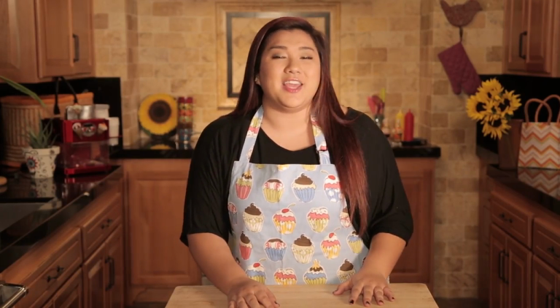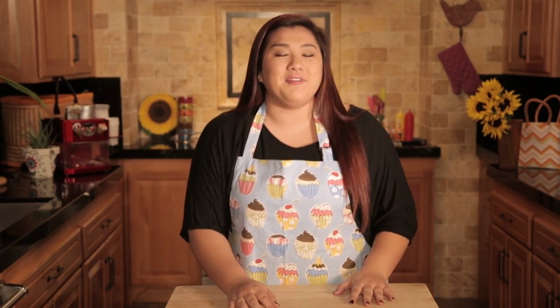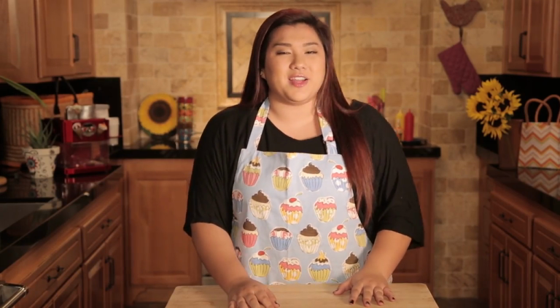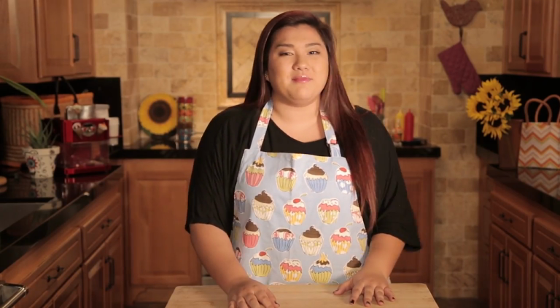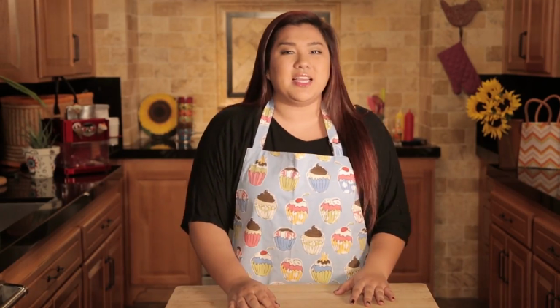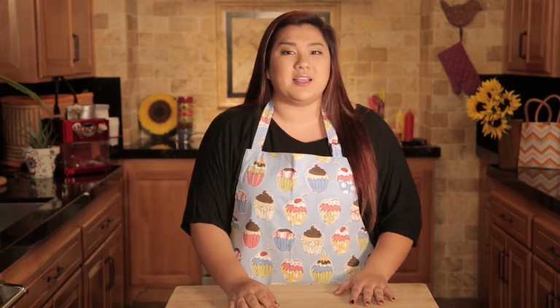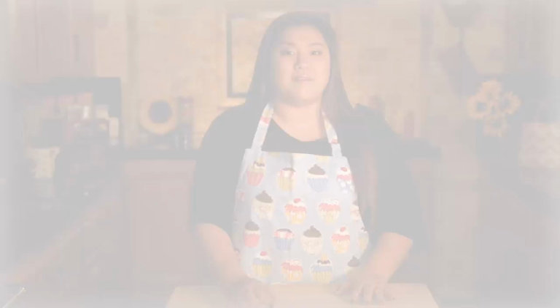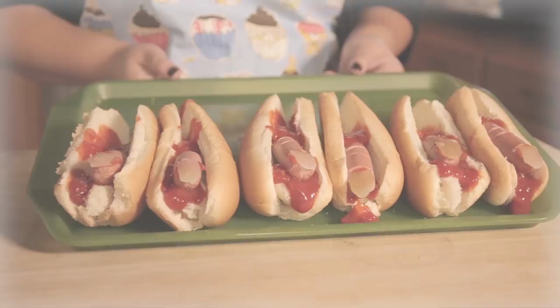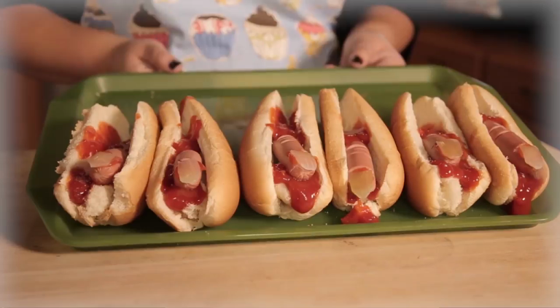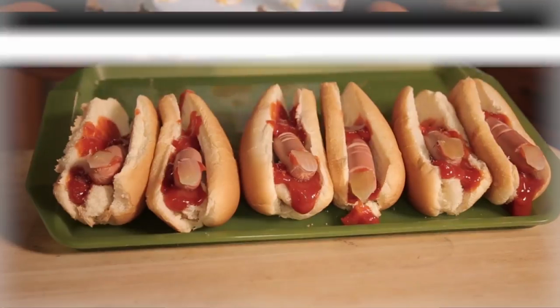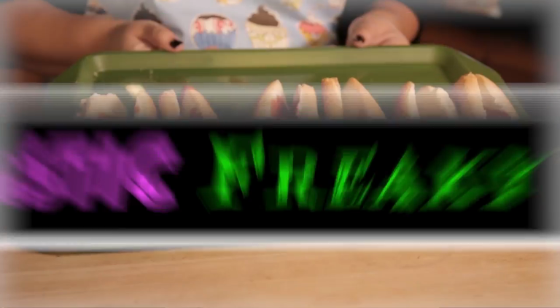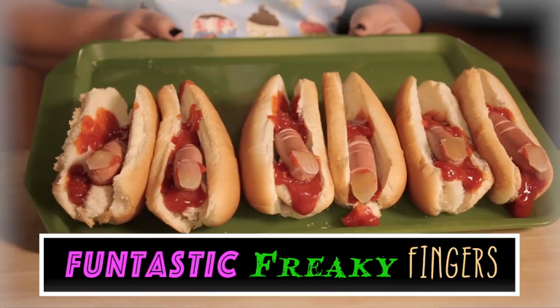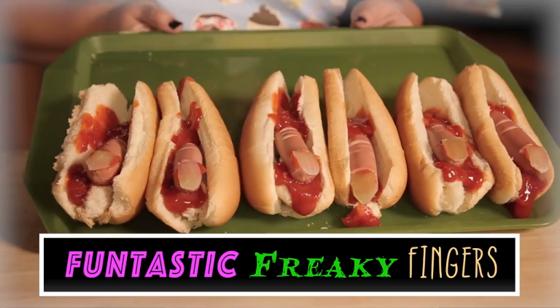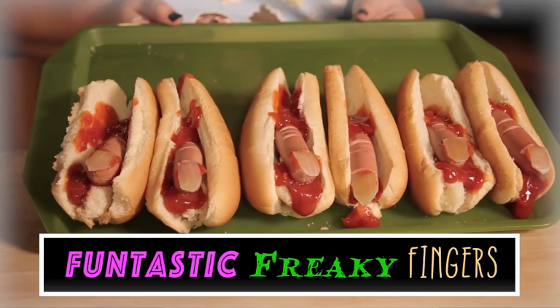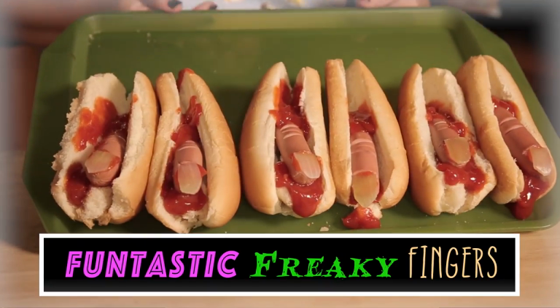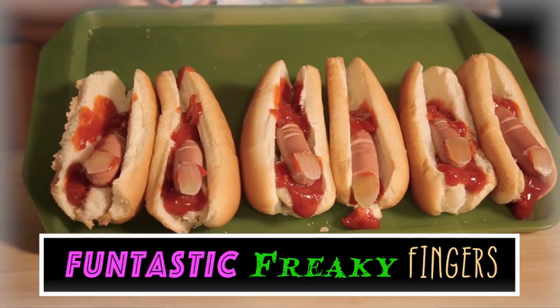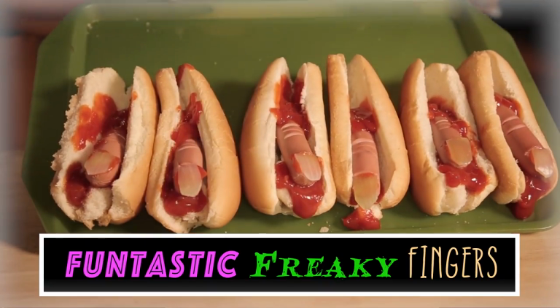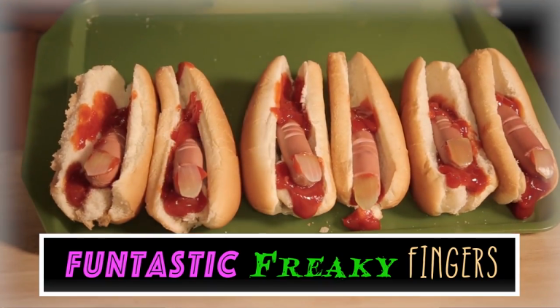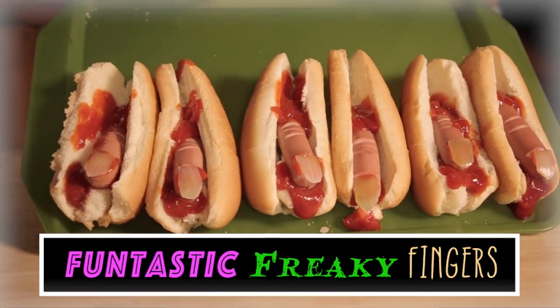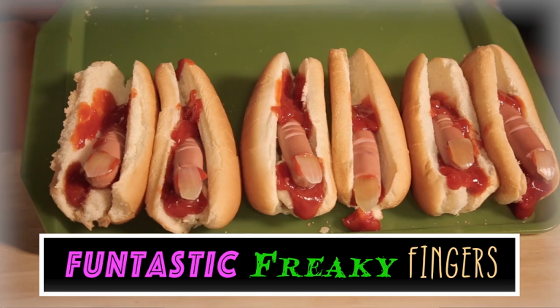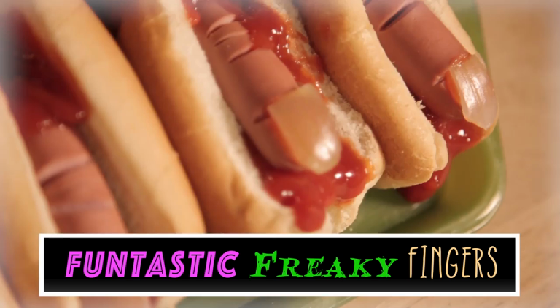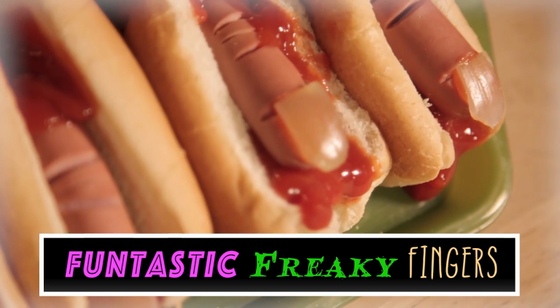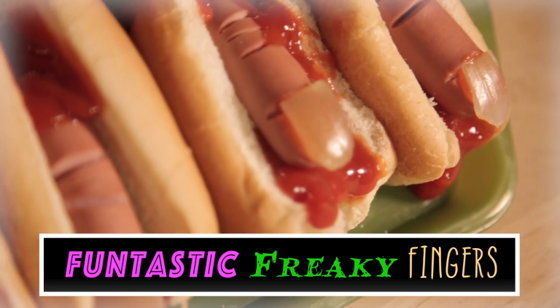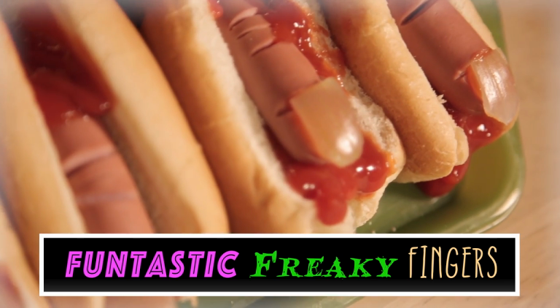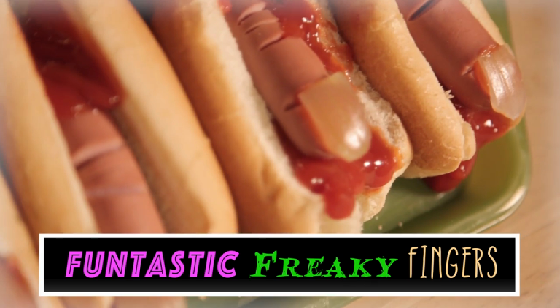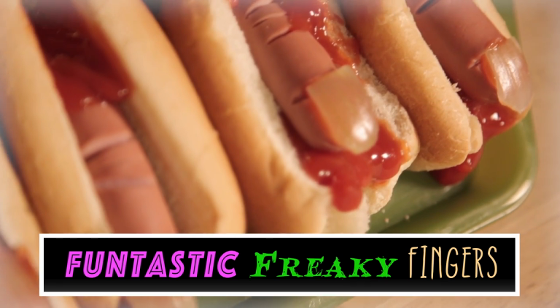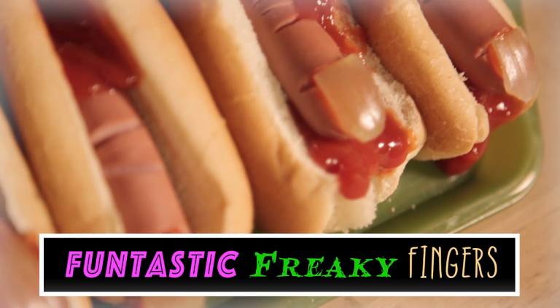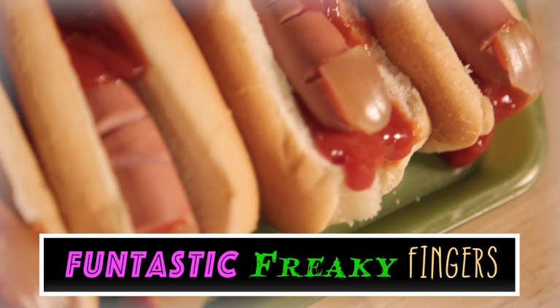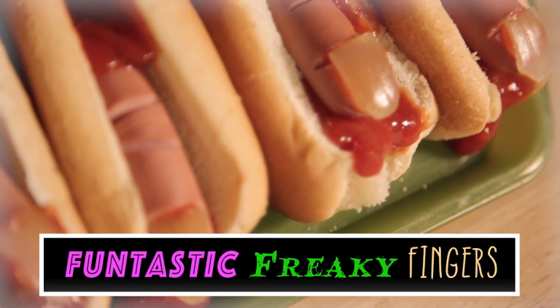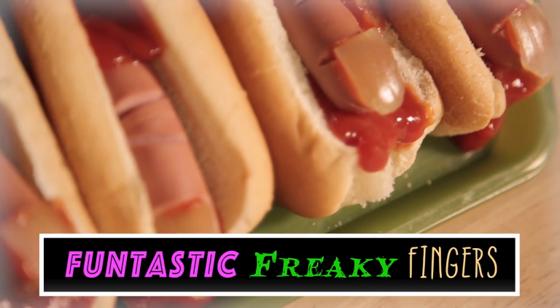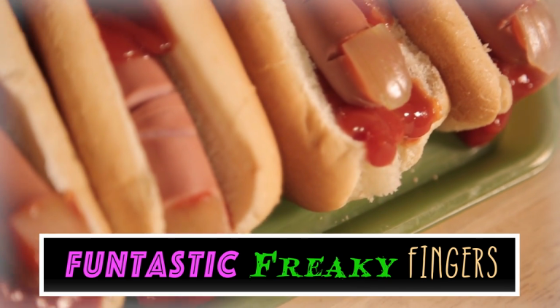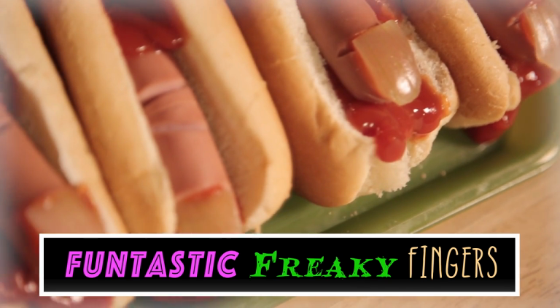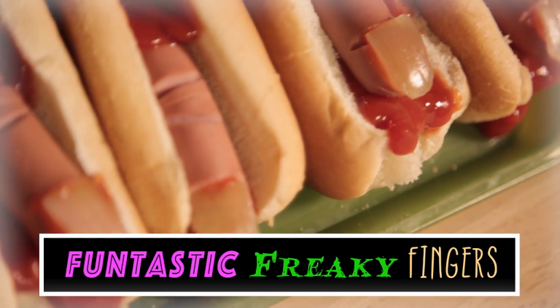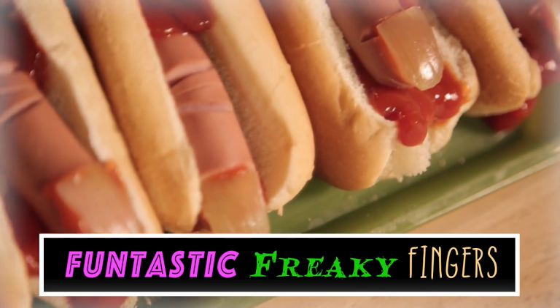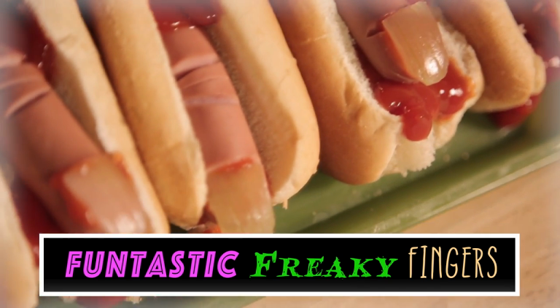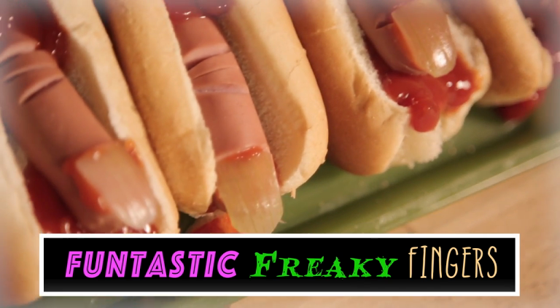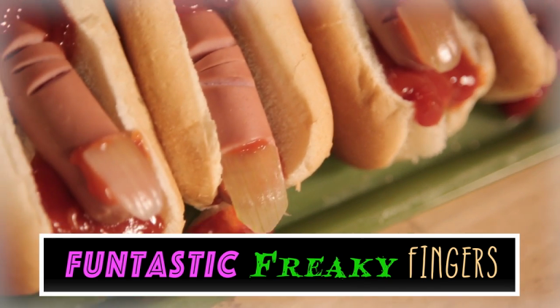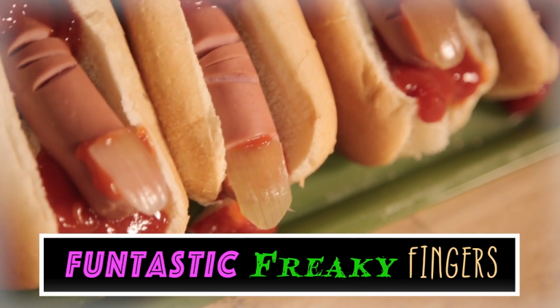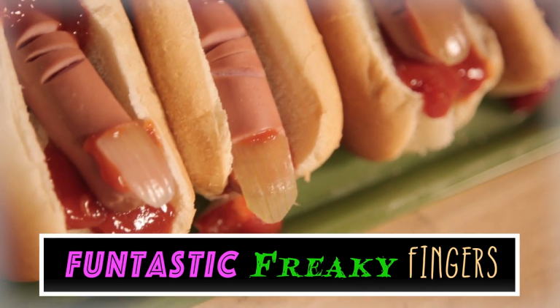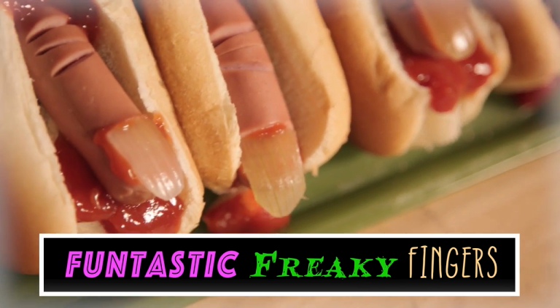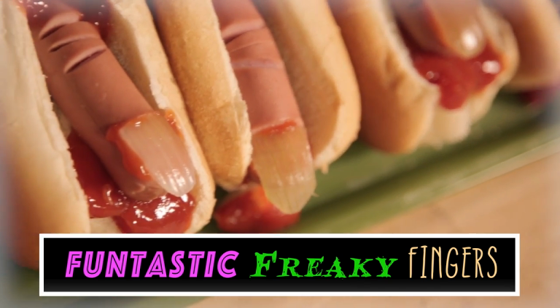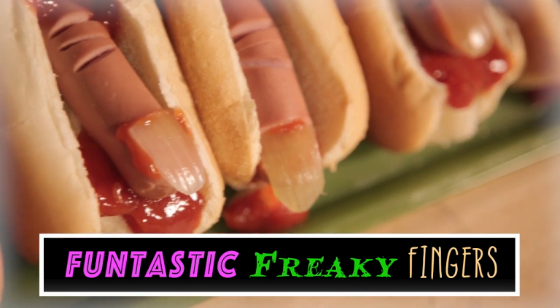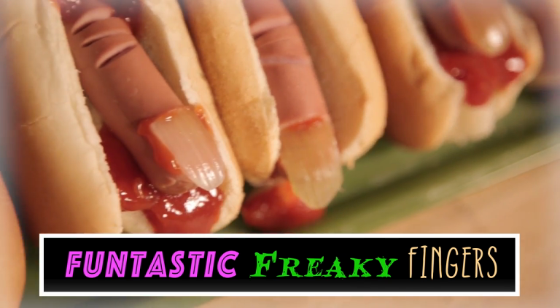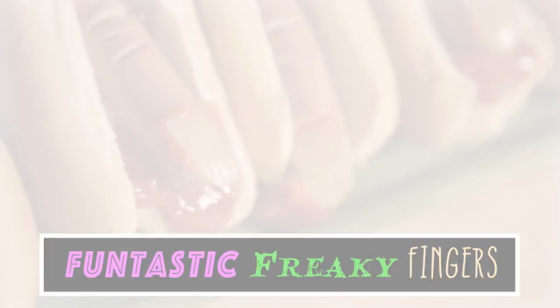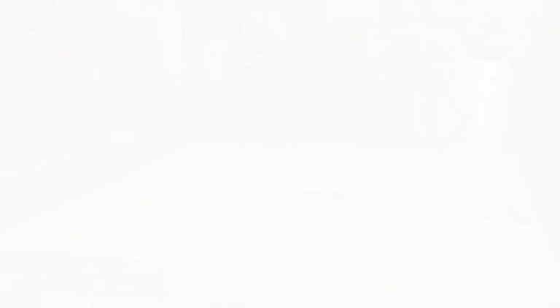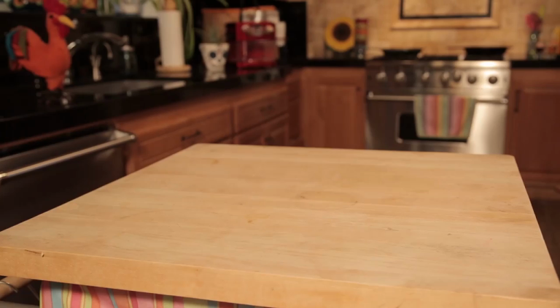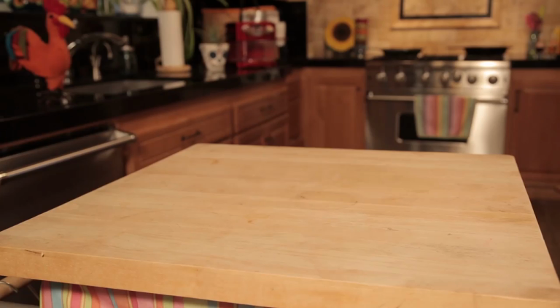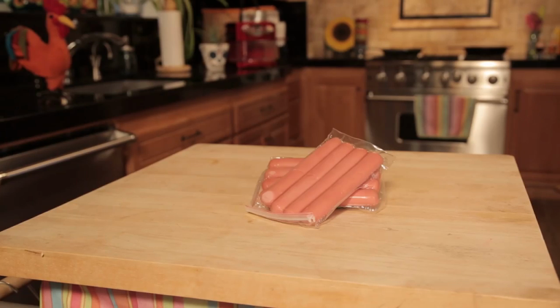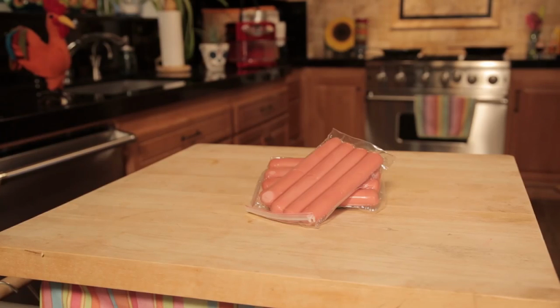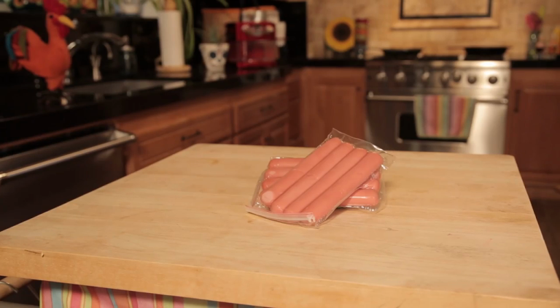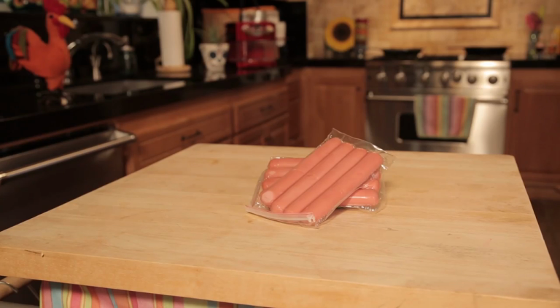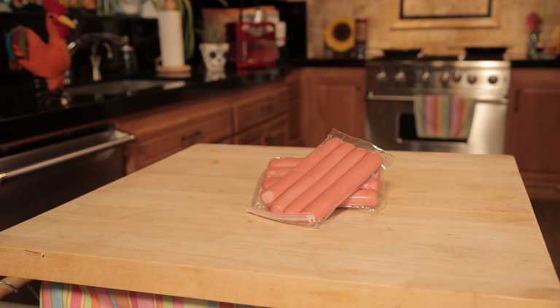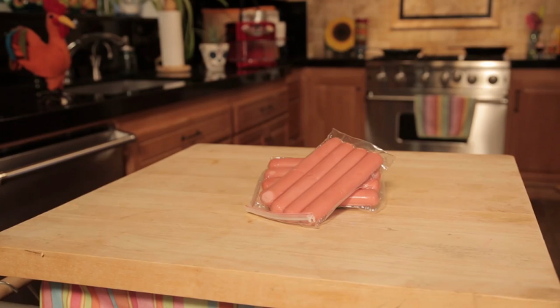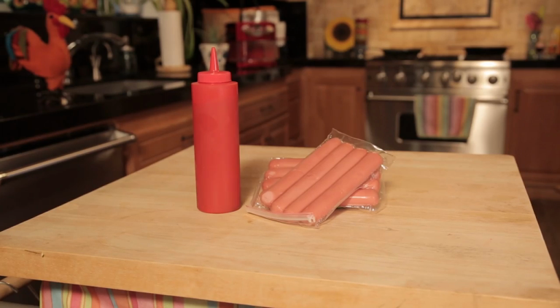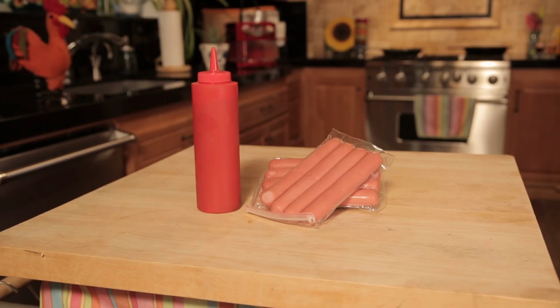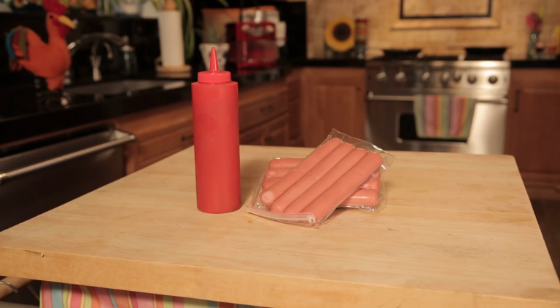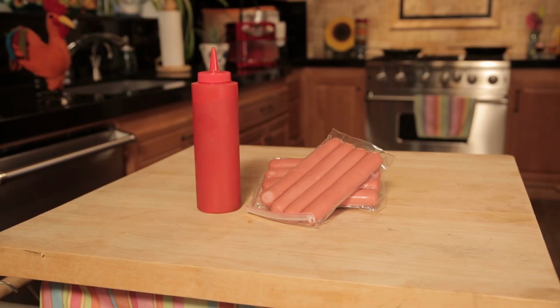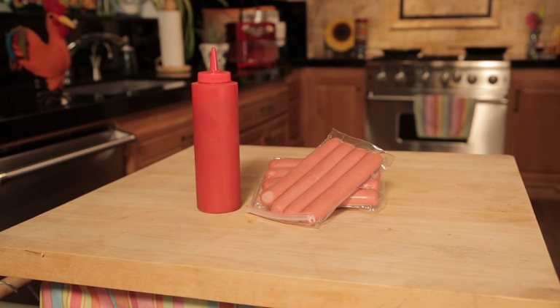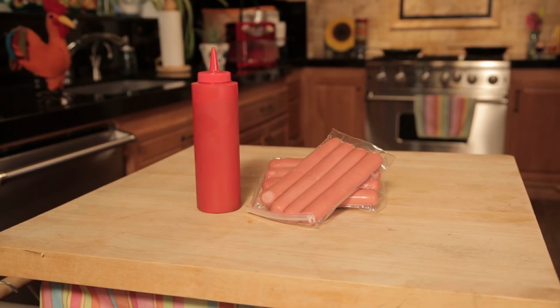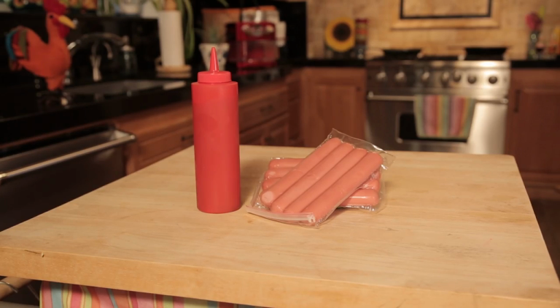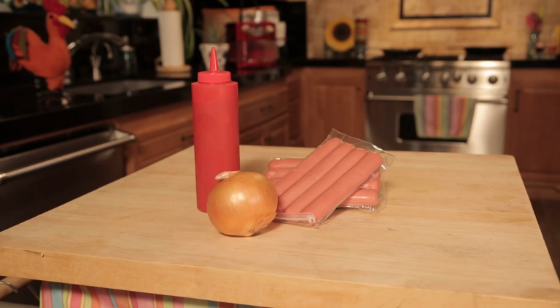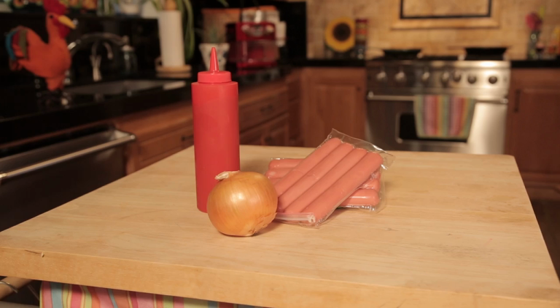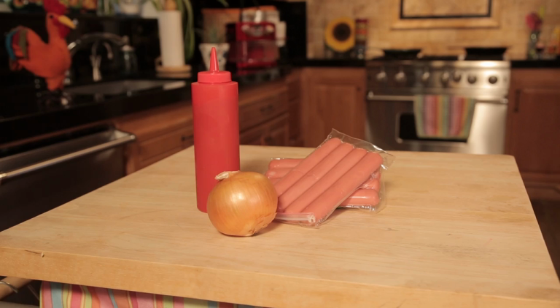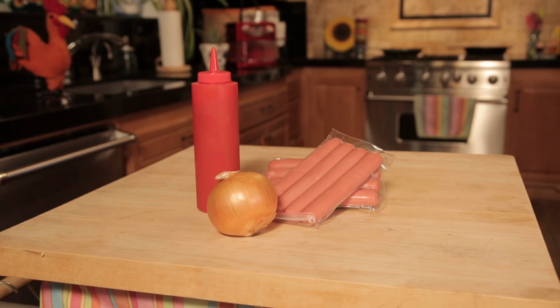Today we're going to make some Funtastic Freaky Fingers. They're super easy and you only need three ingredients: hot dogs, ketchup, and an onion.